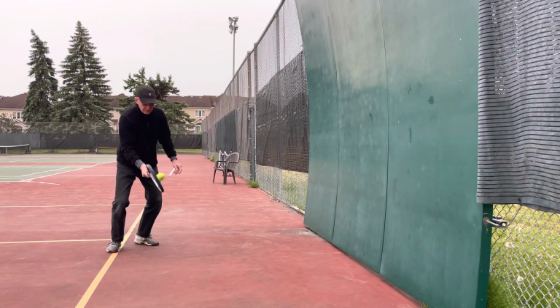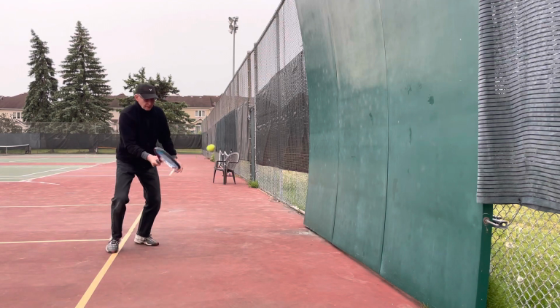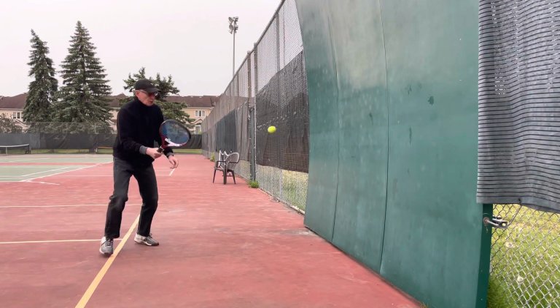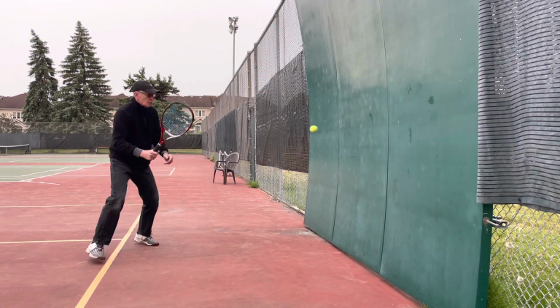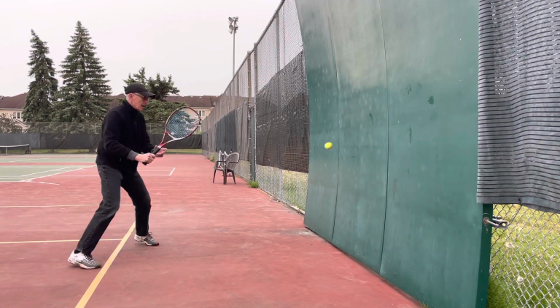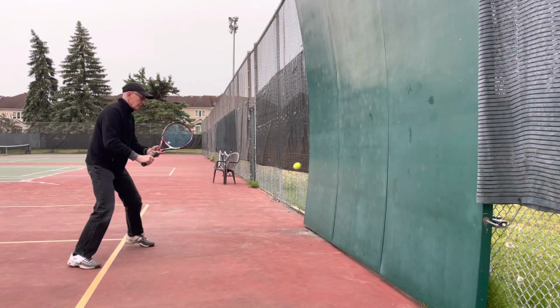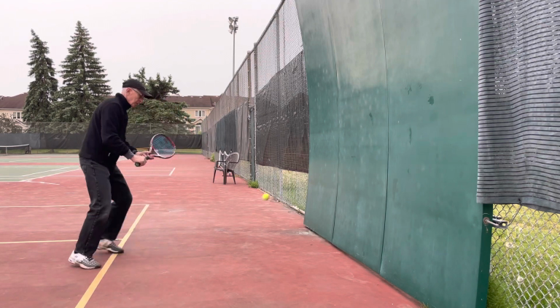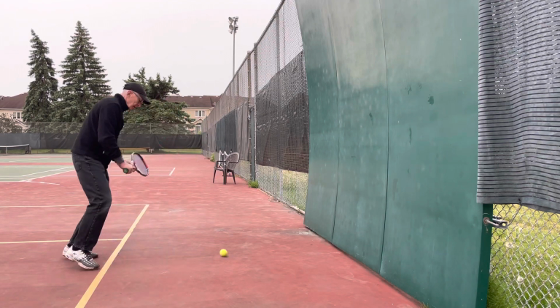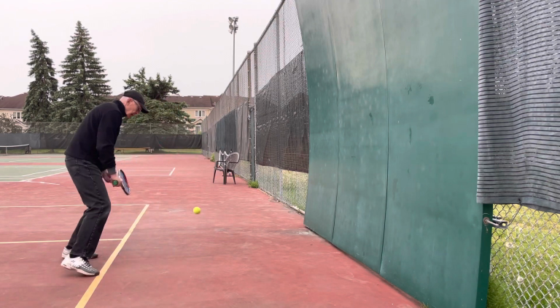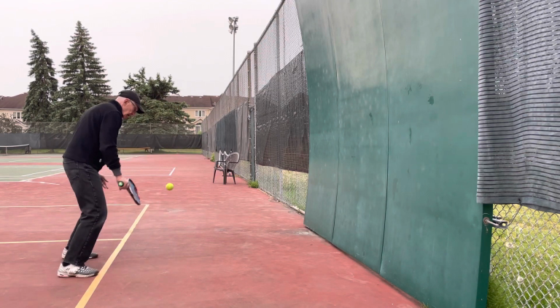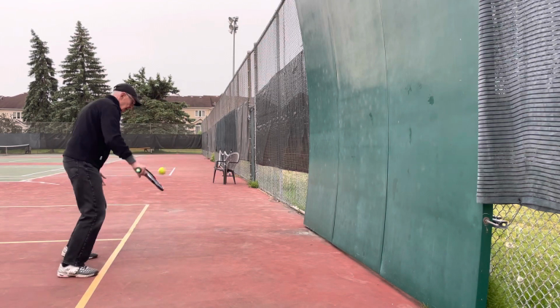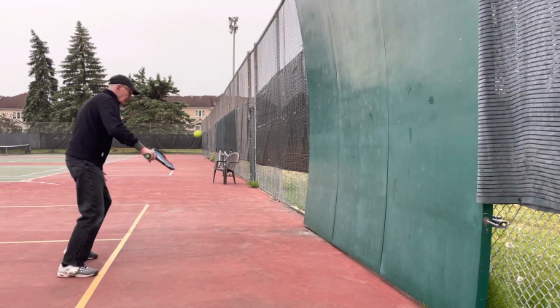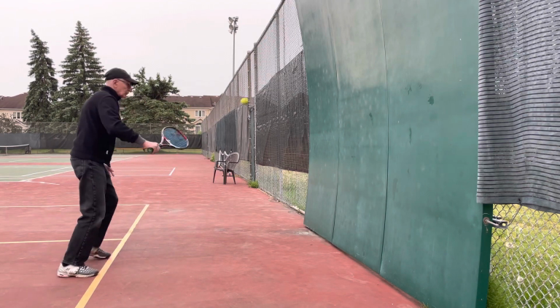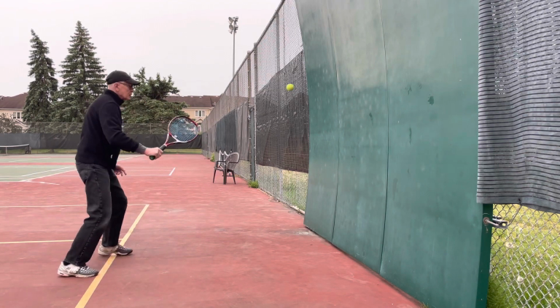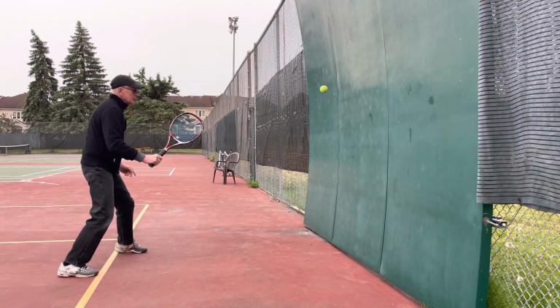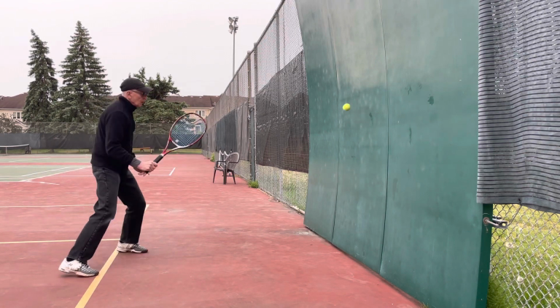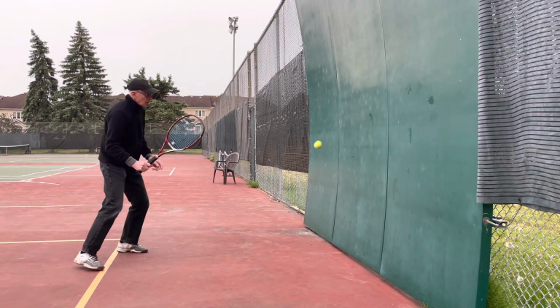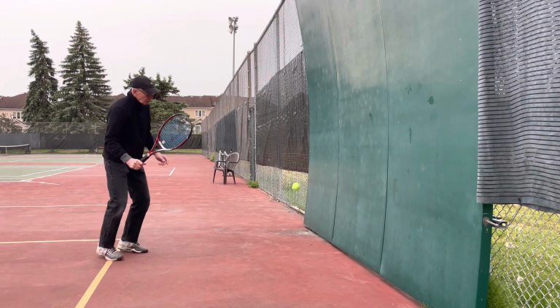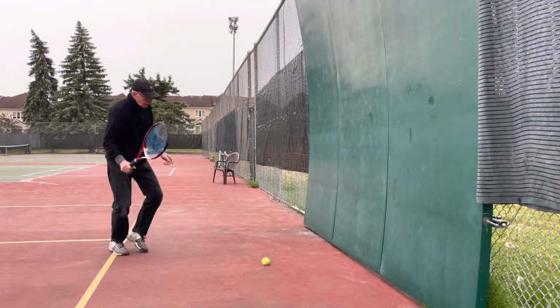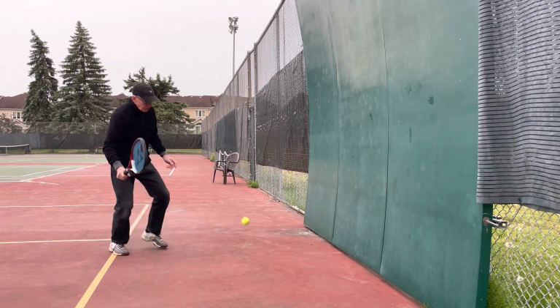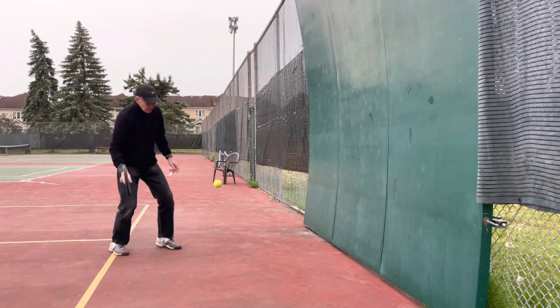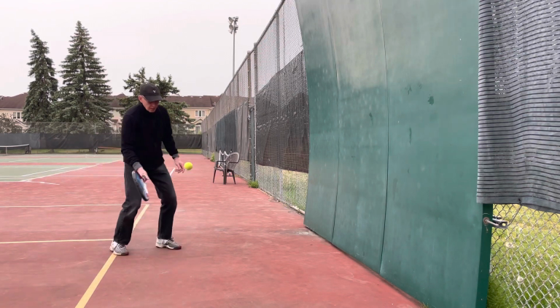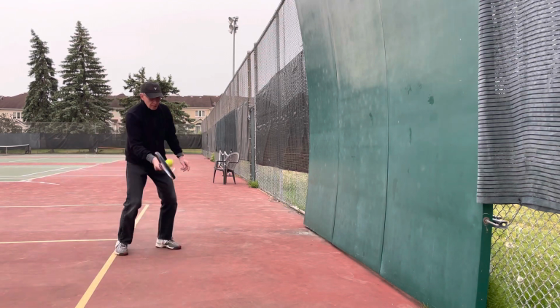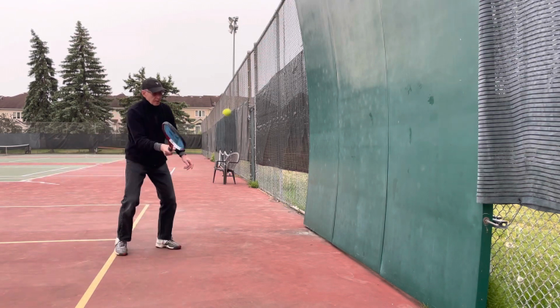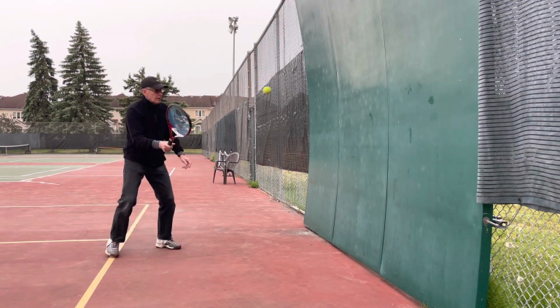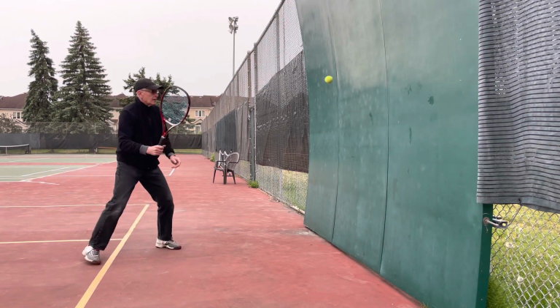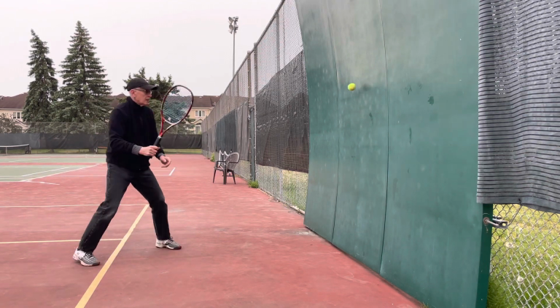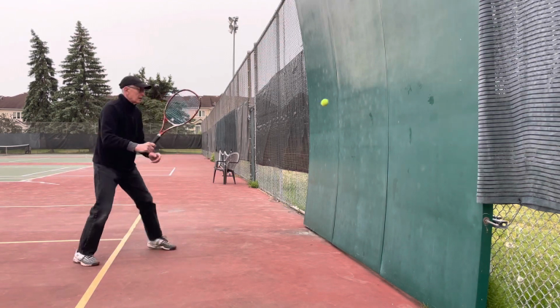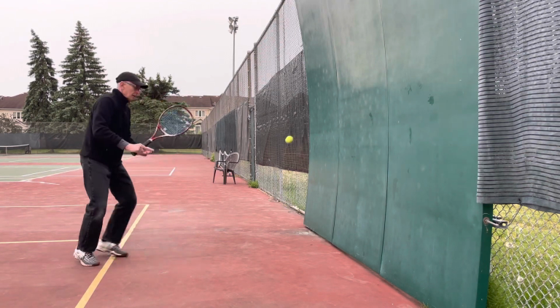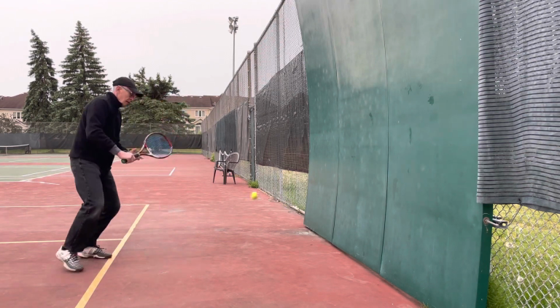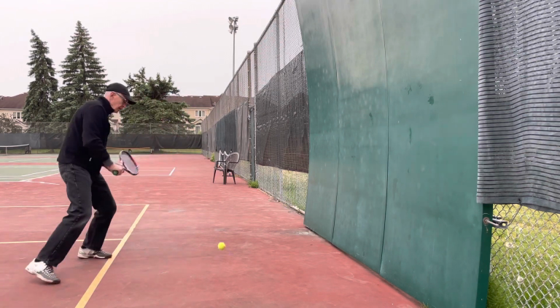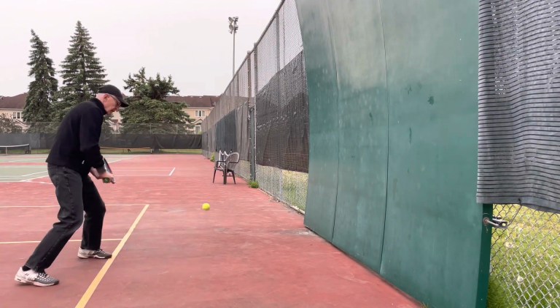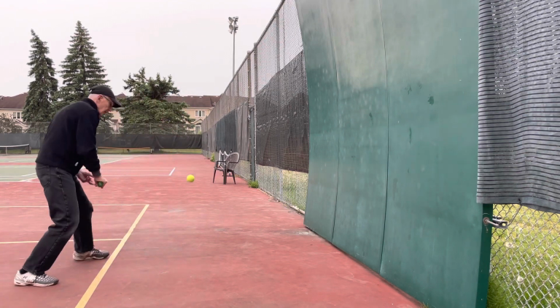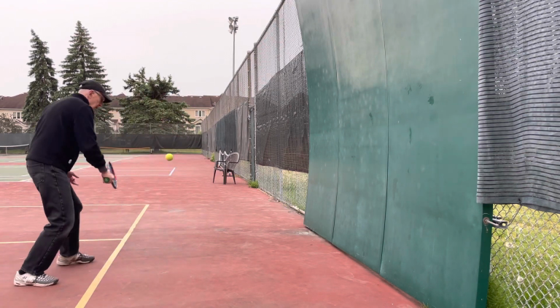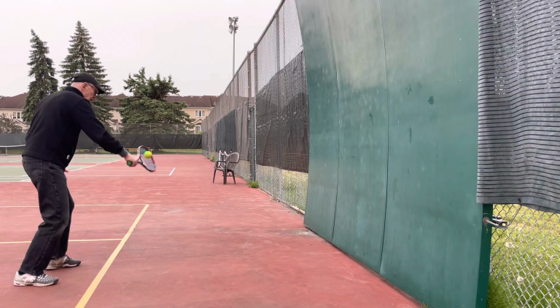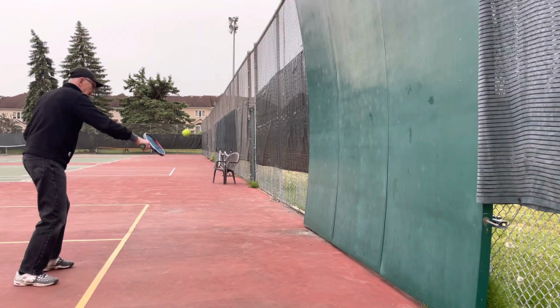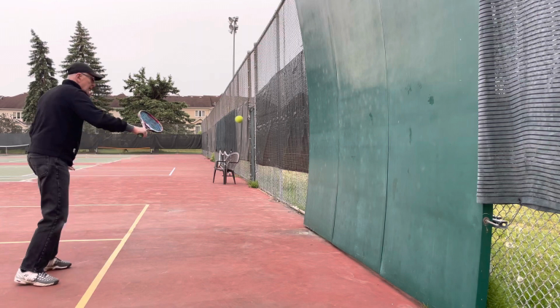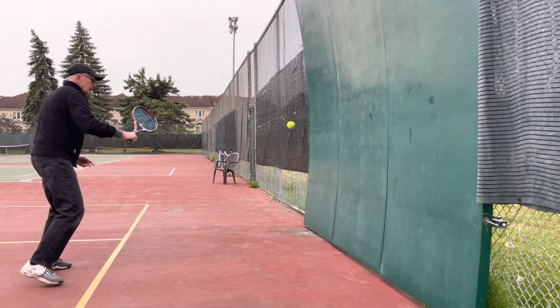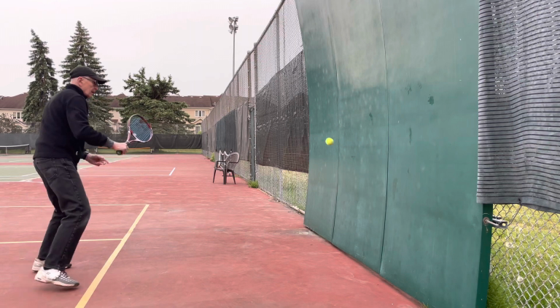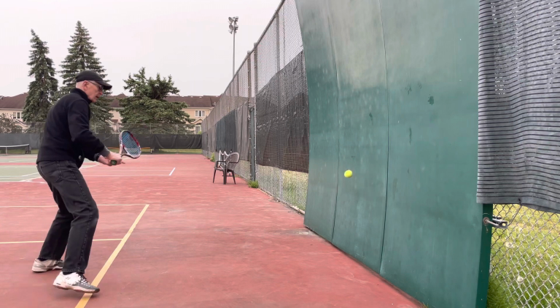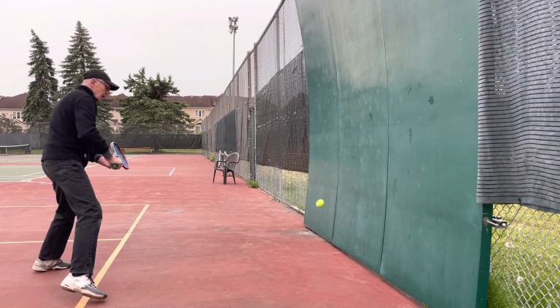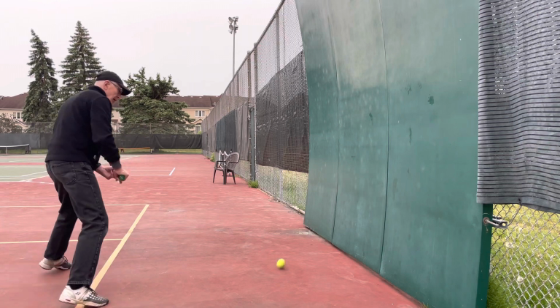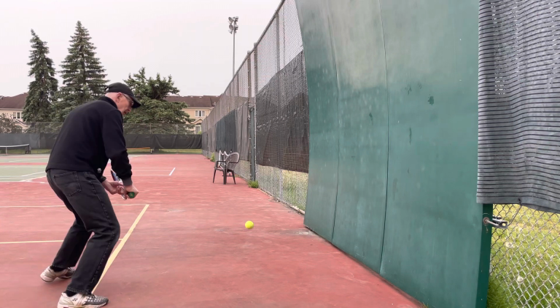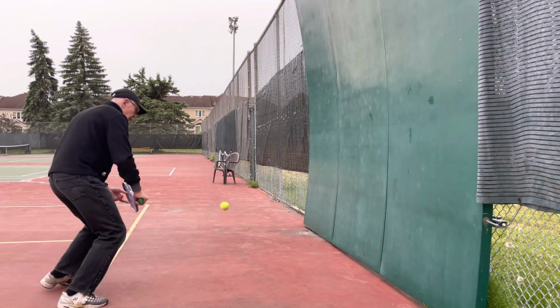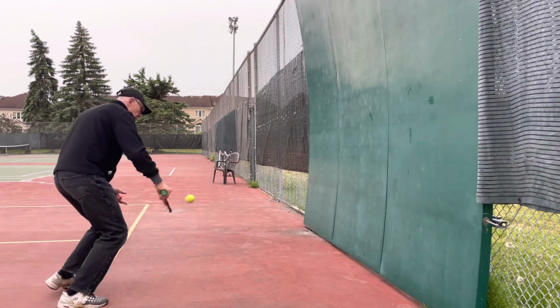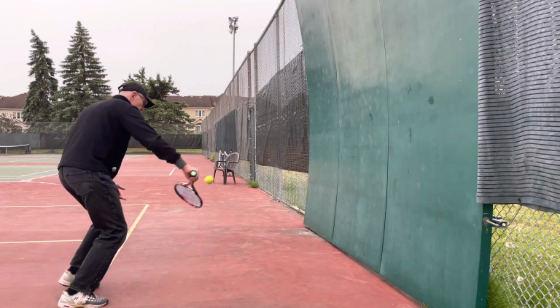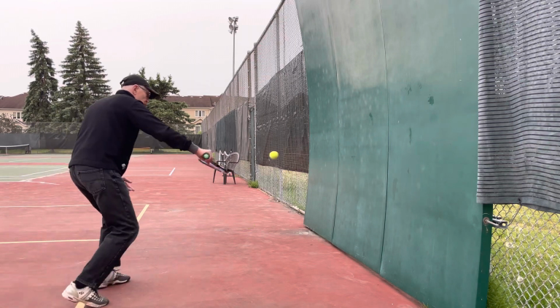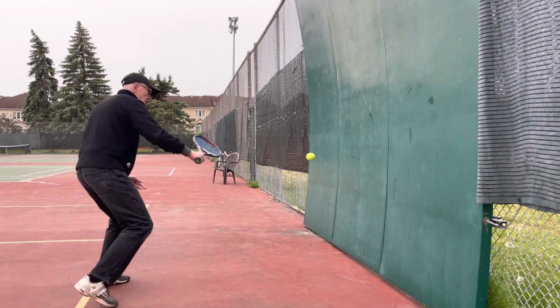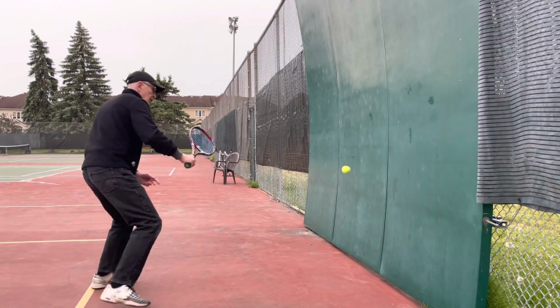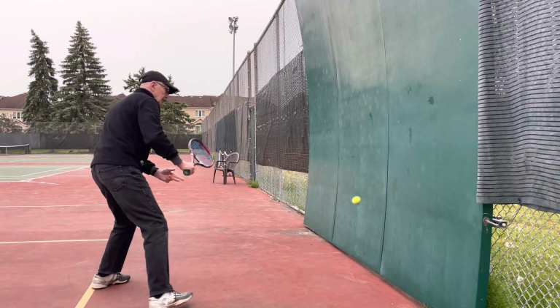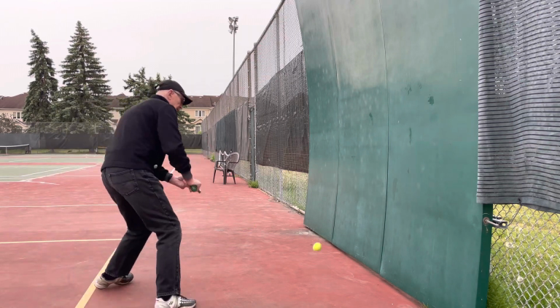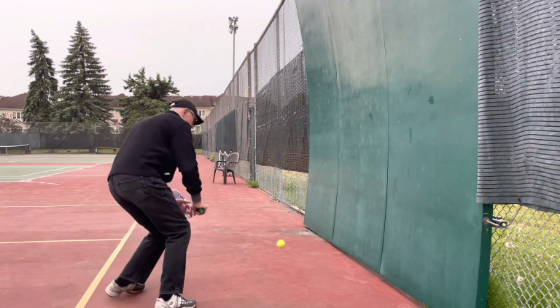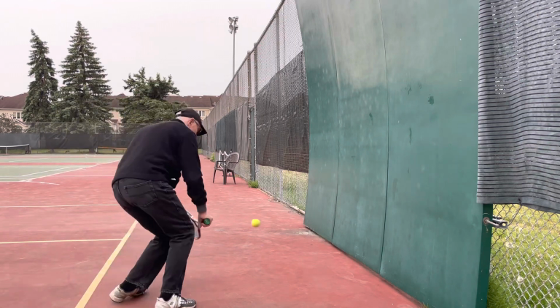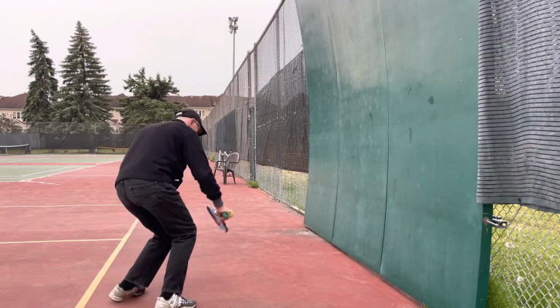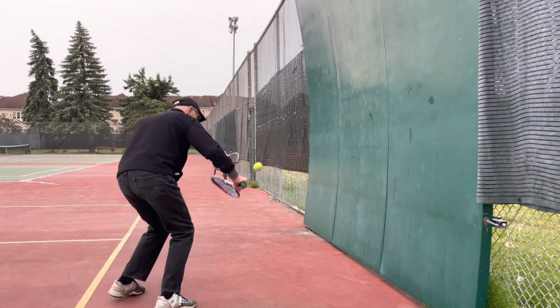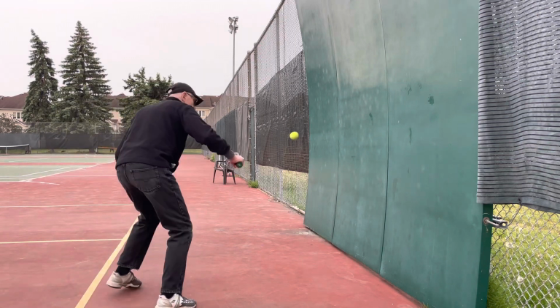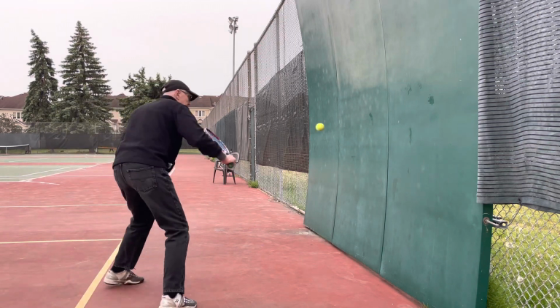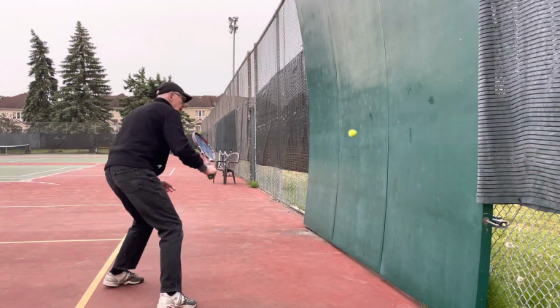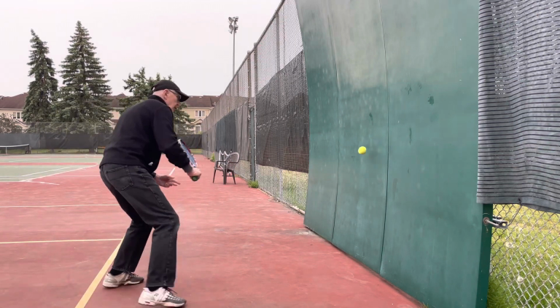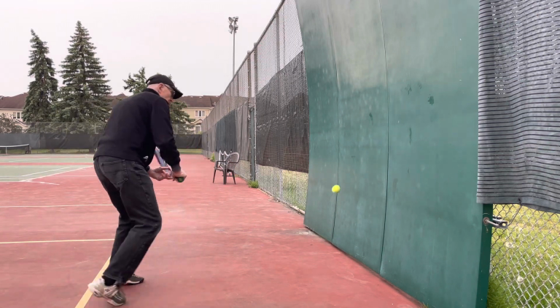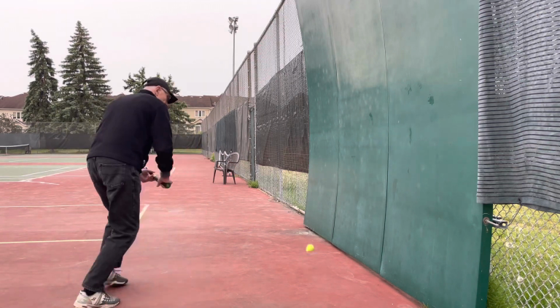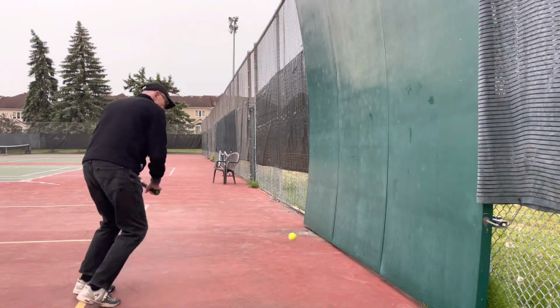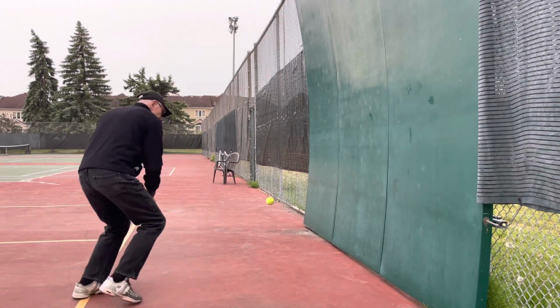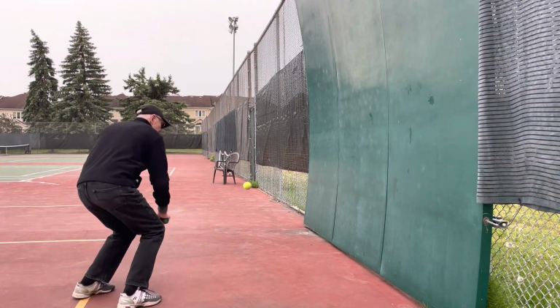Warm up. Too slow. More shorty. More rules.